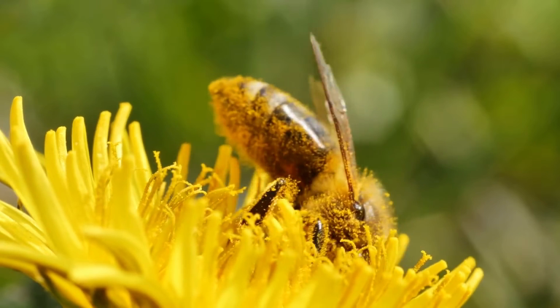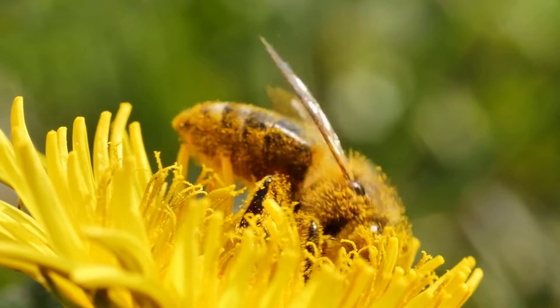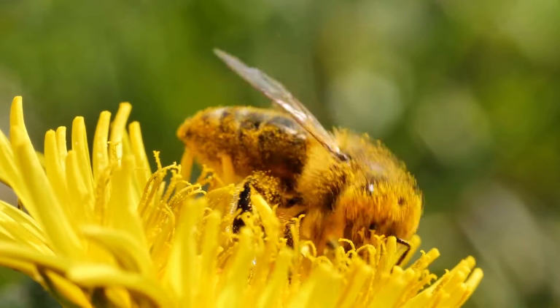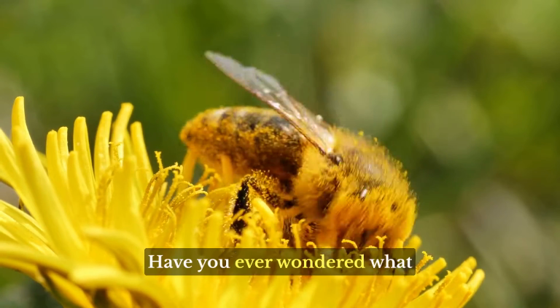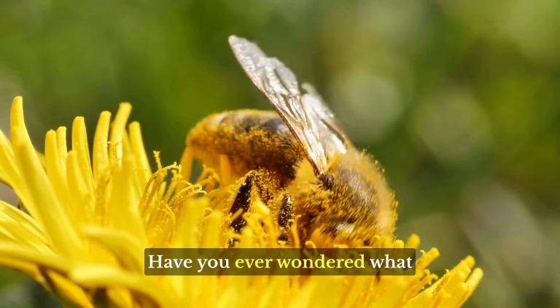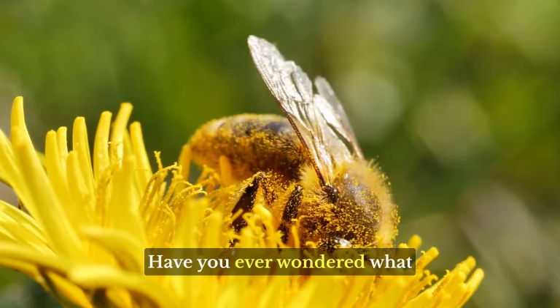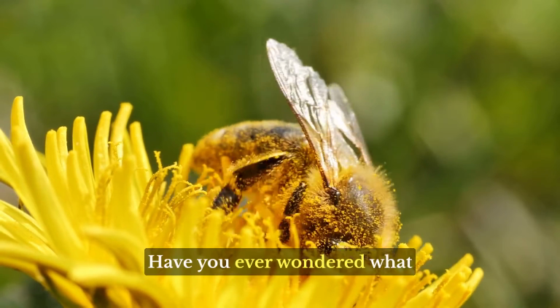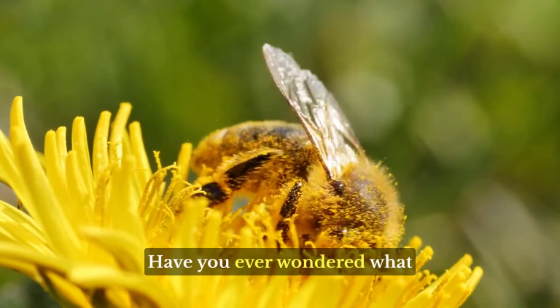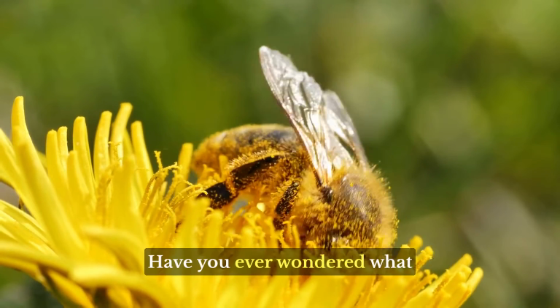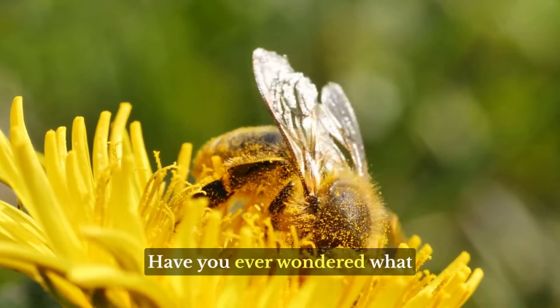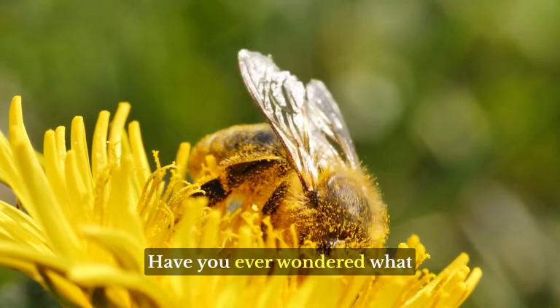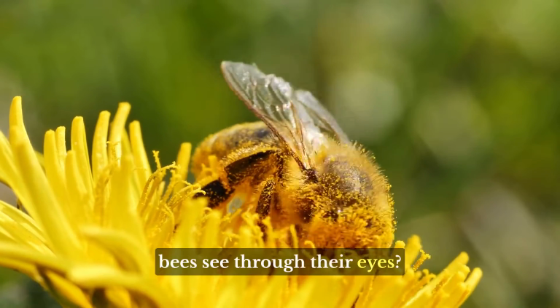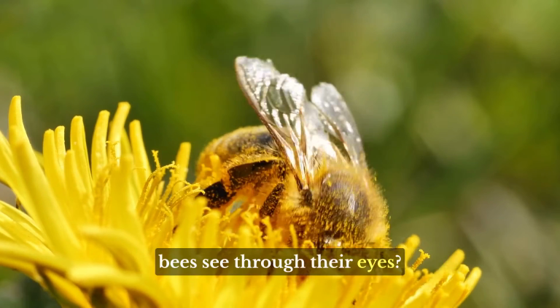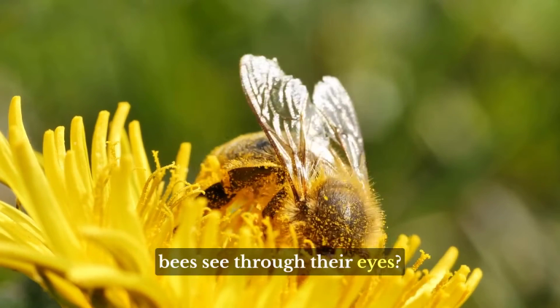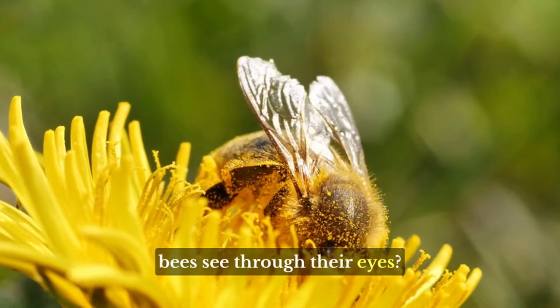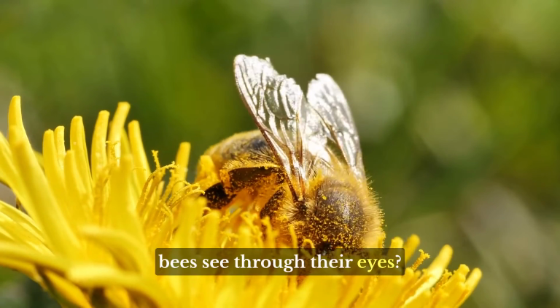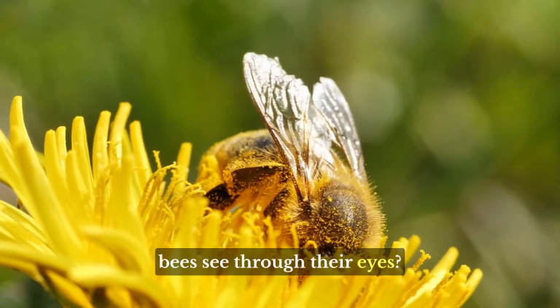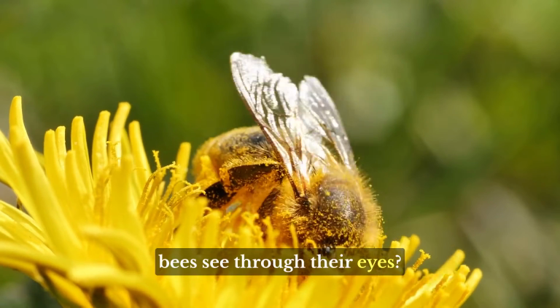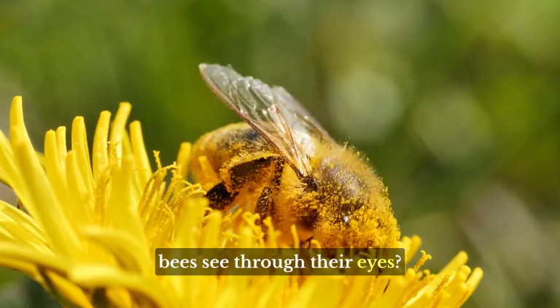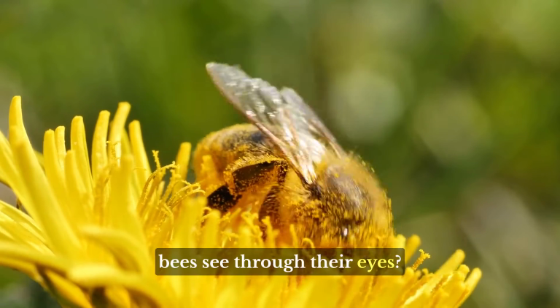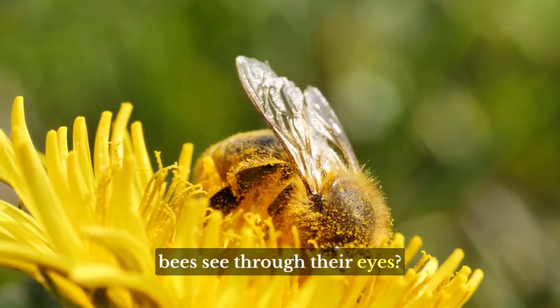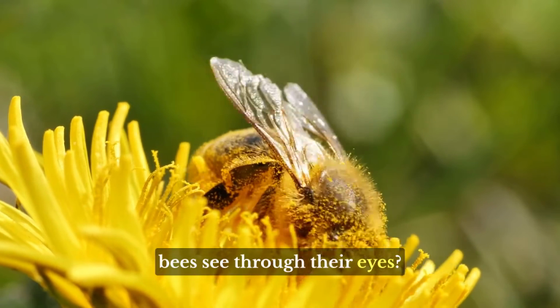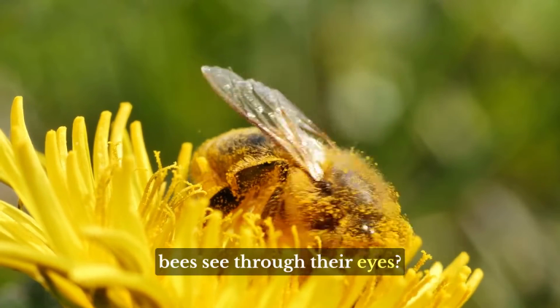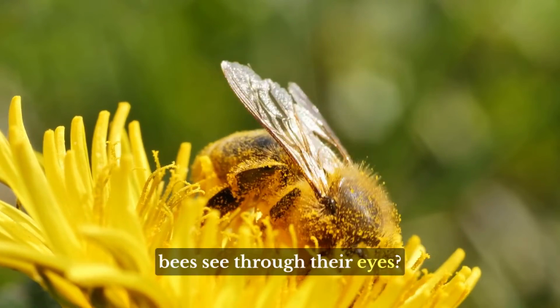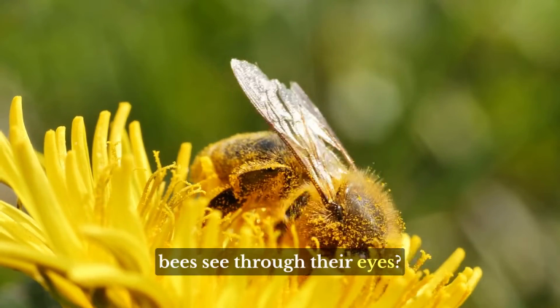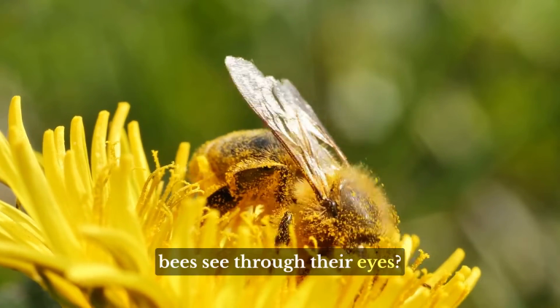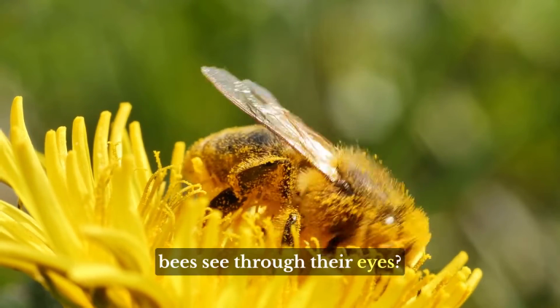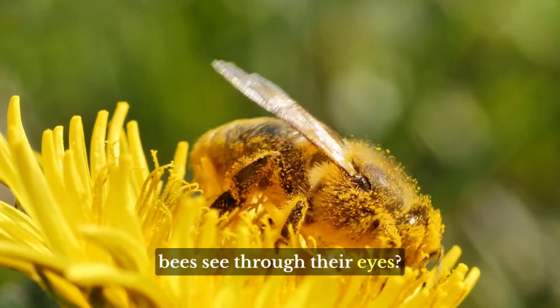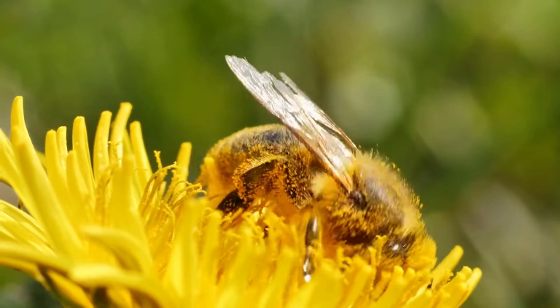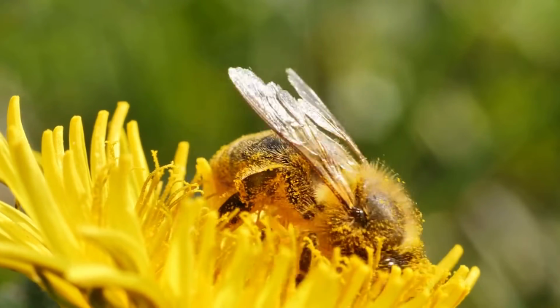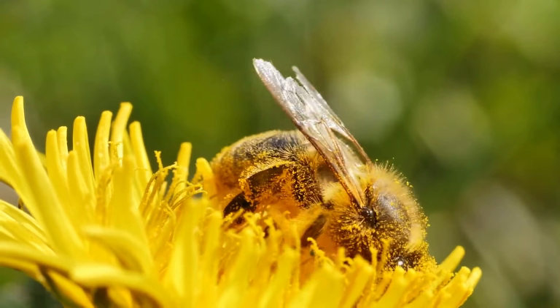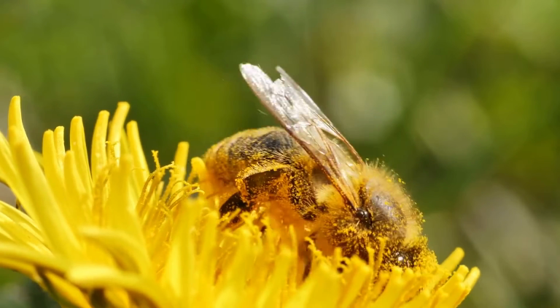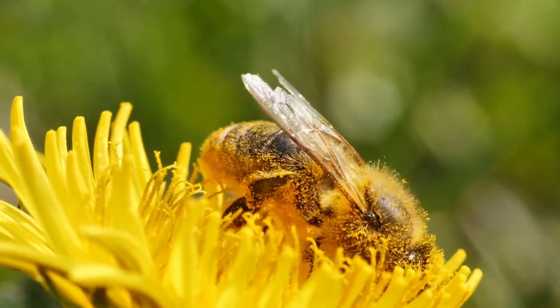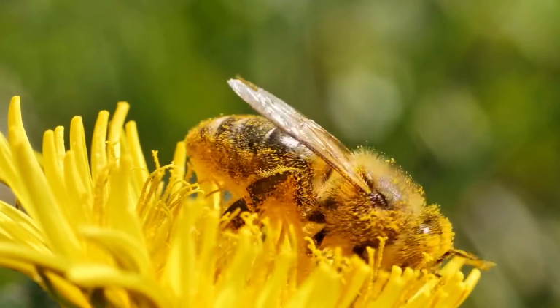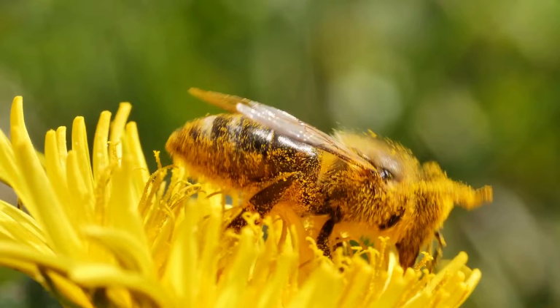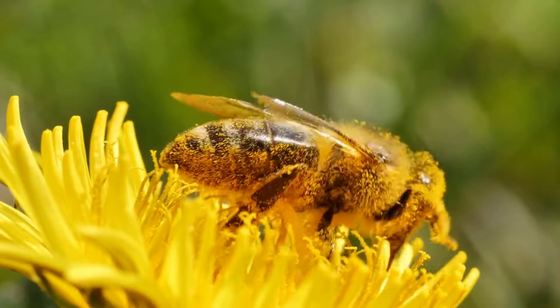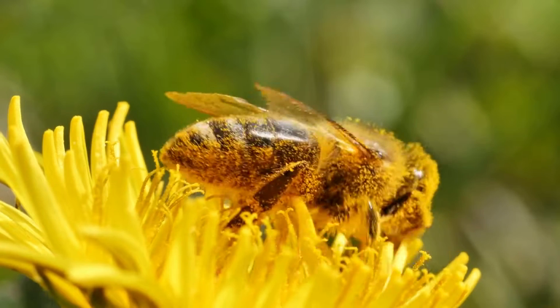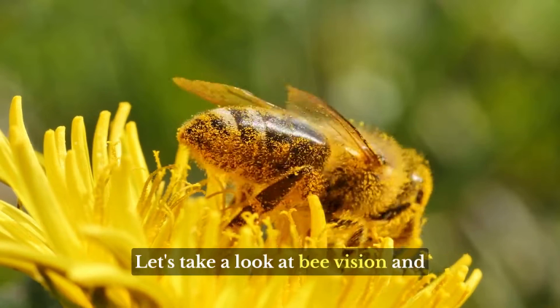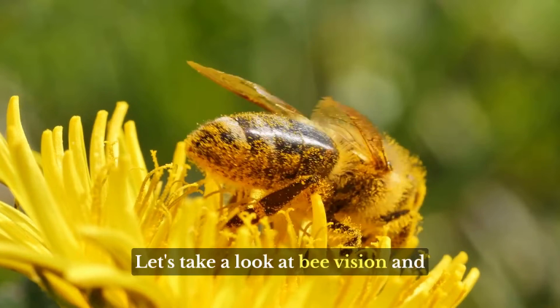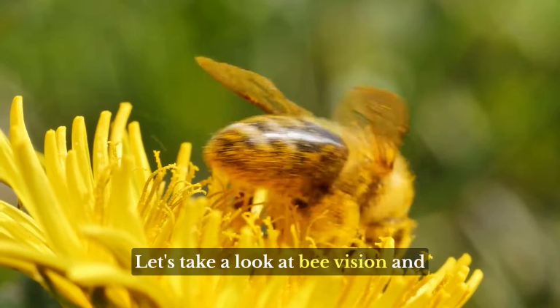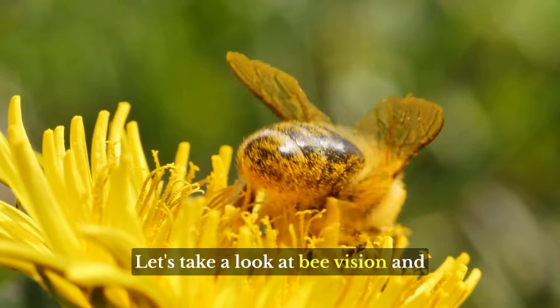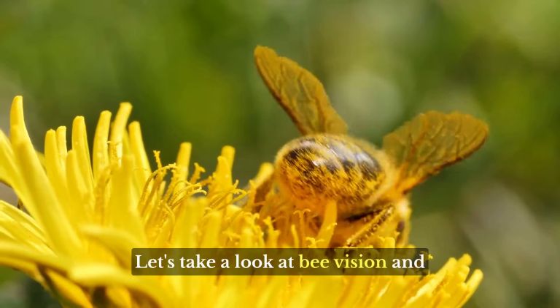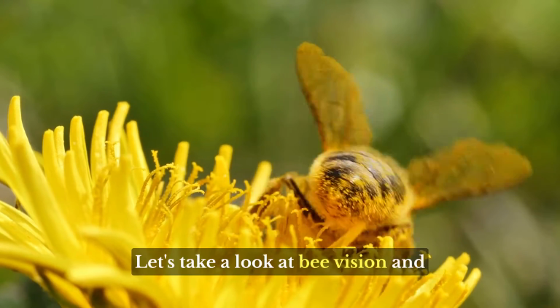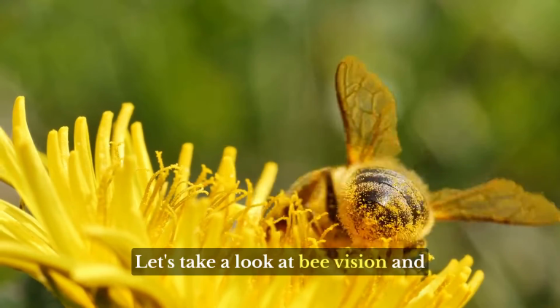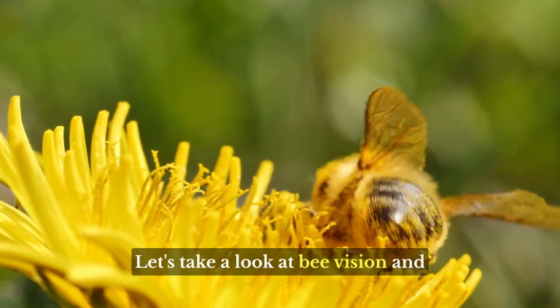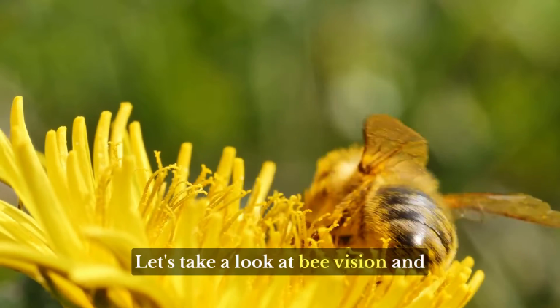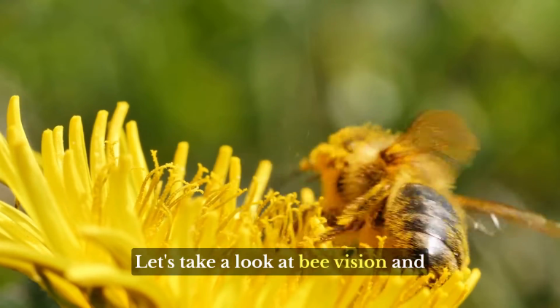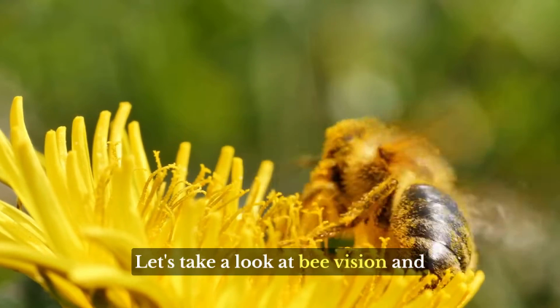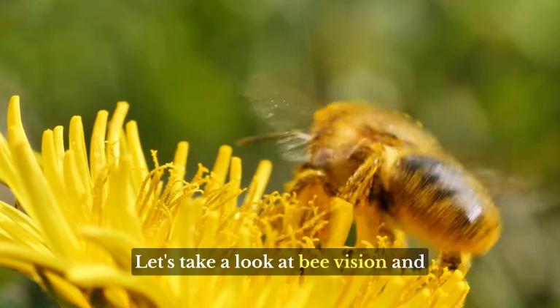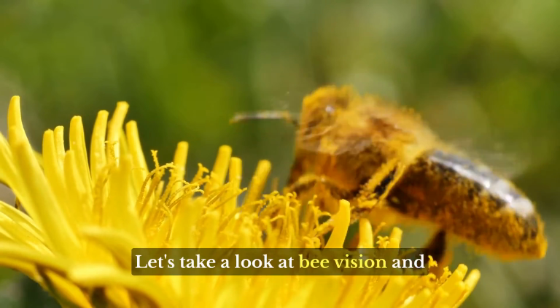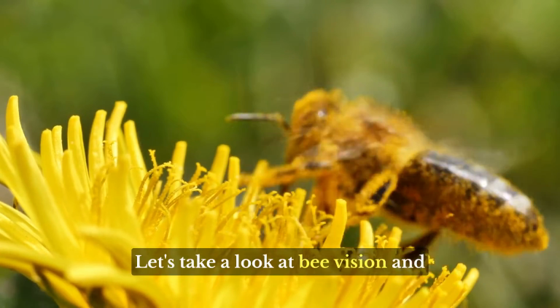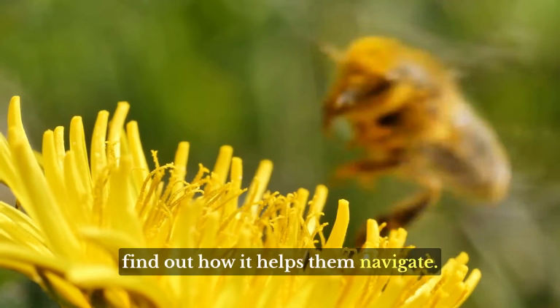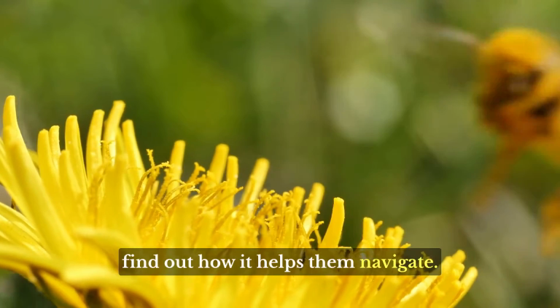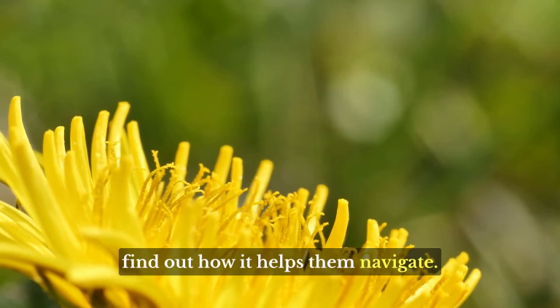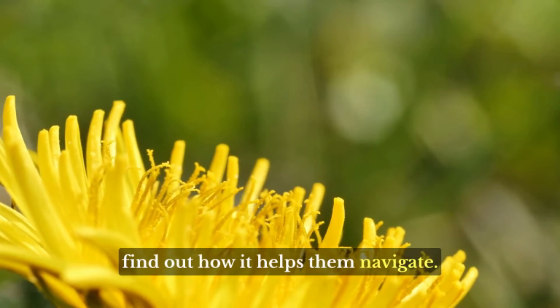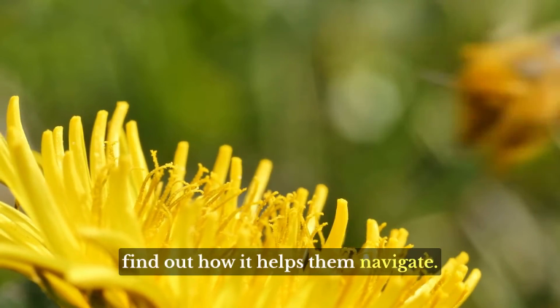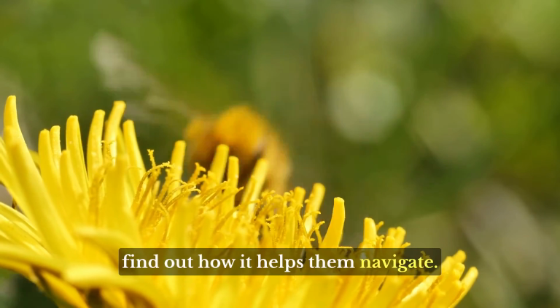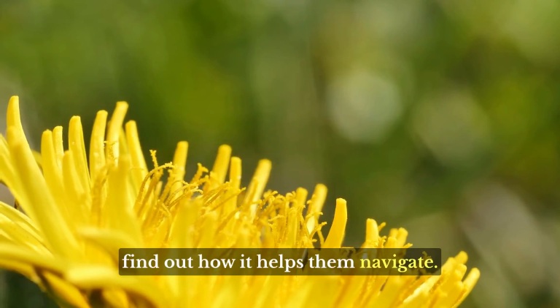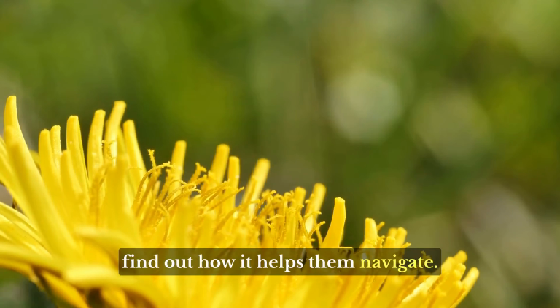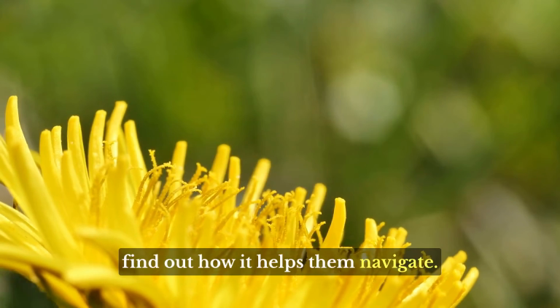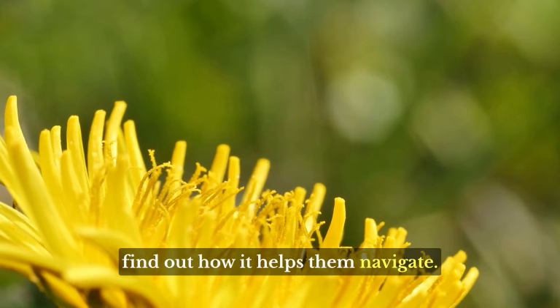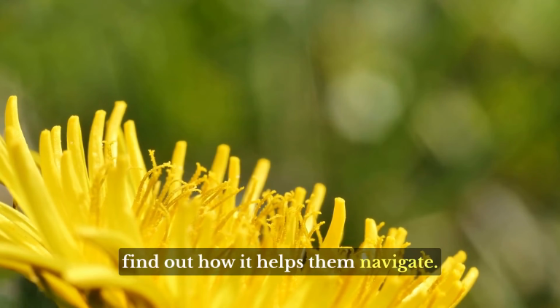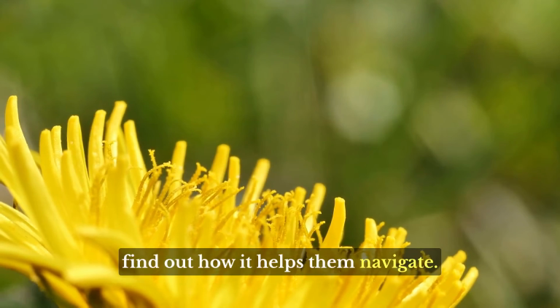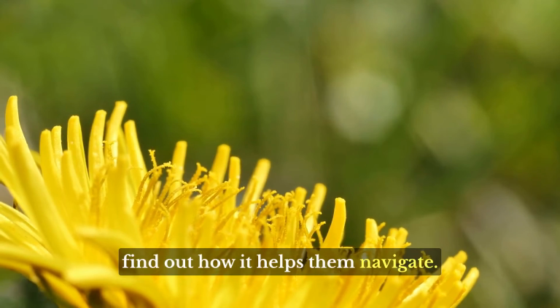Have you ever wondered what bees see through their eyes? Let's take a look at bee vision and find out how it helps them navigate.